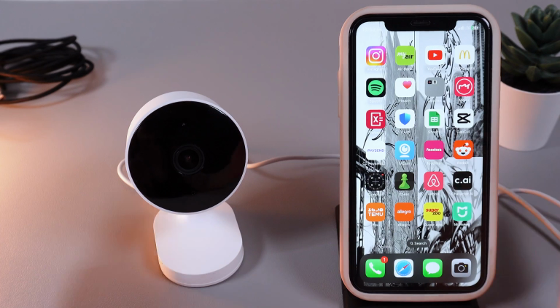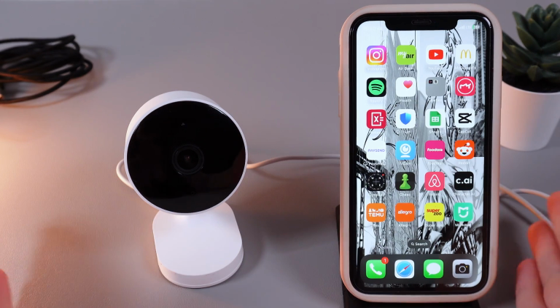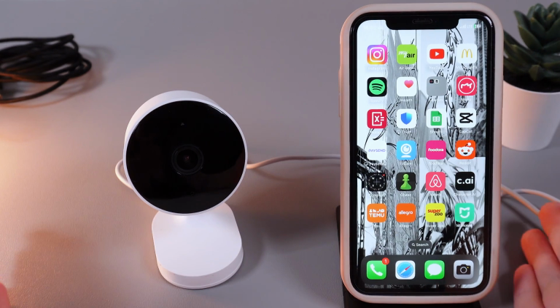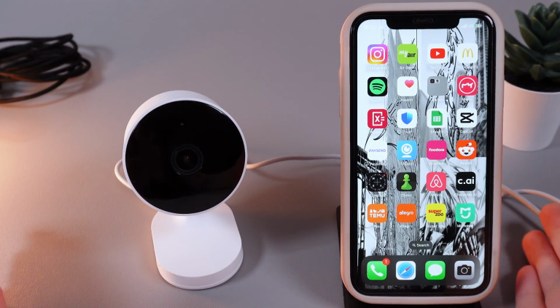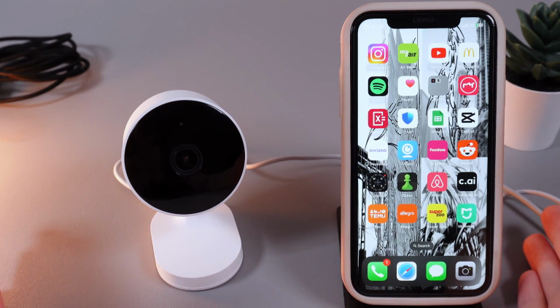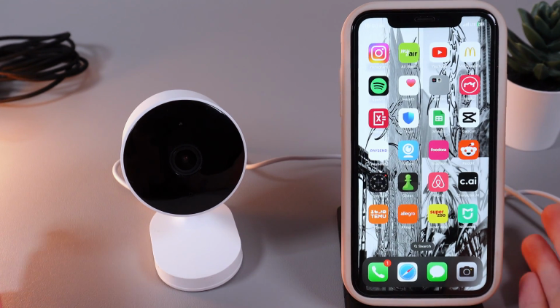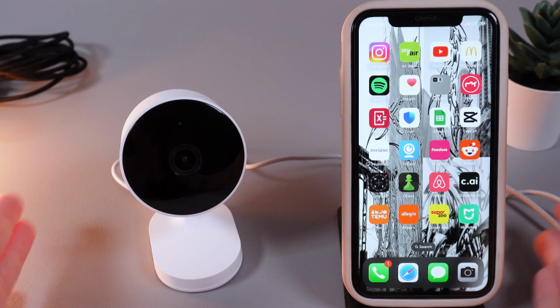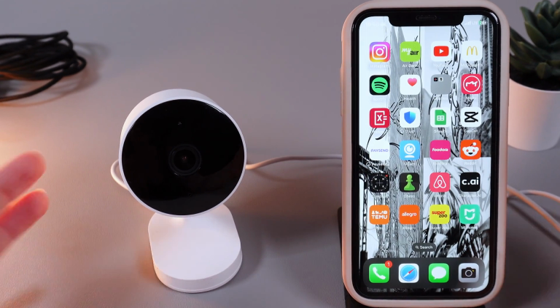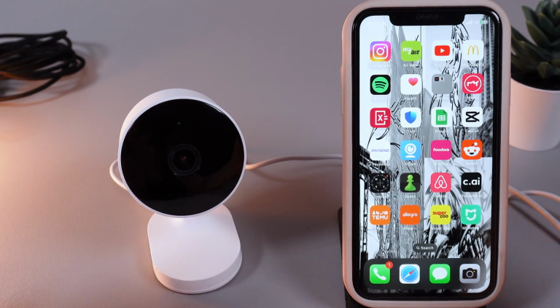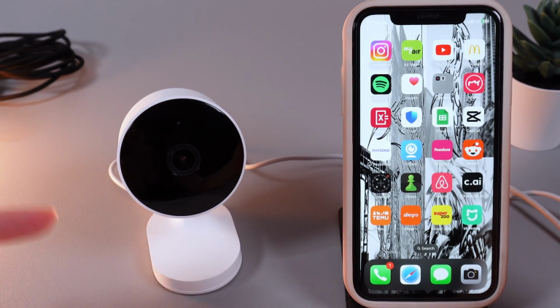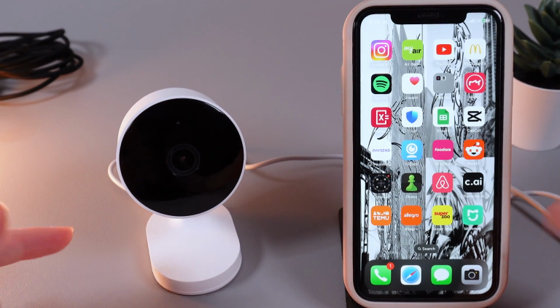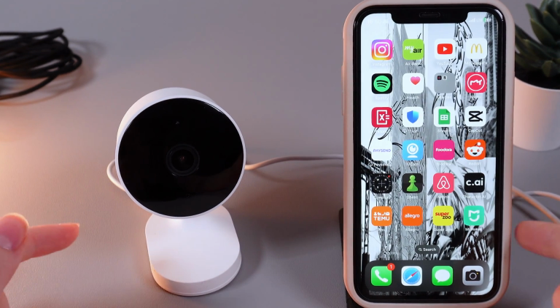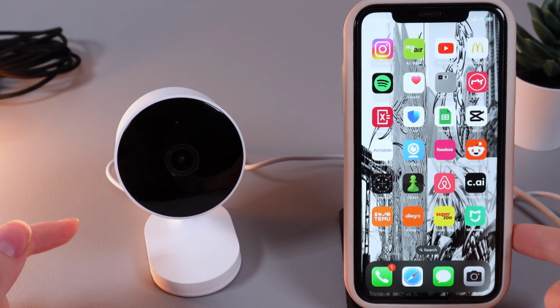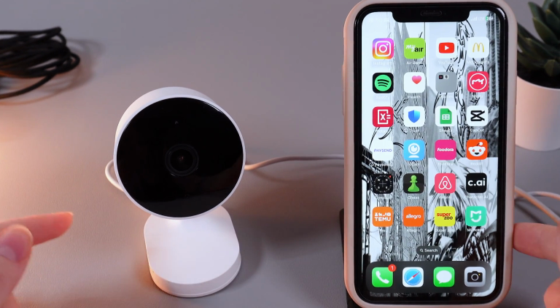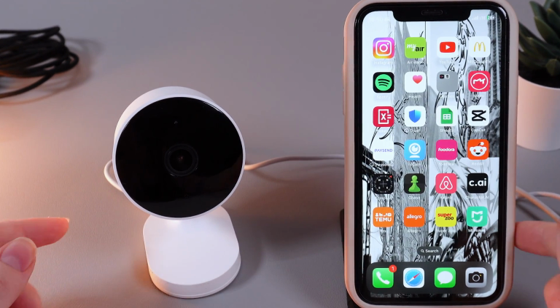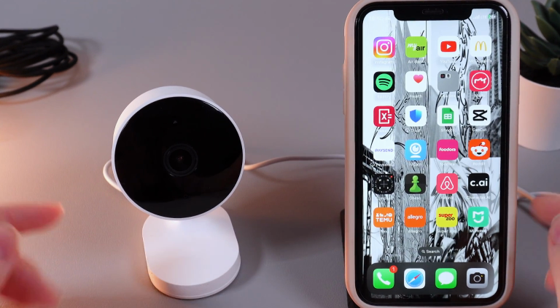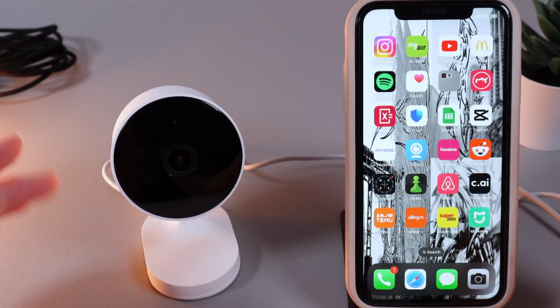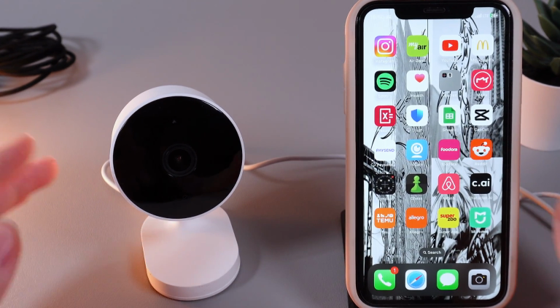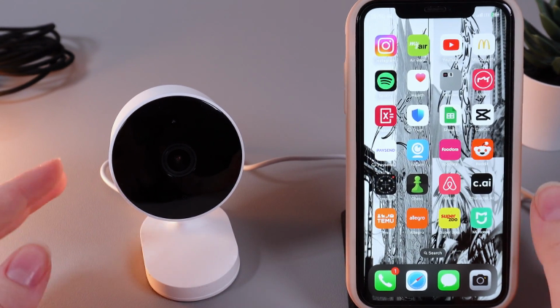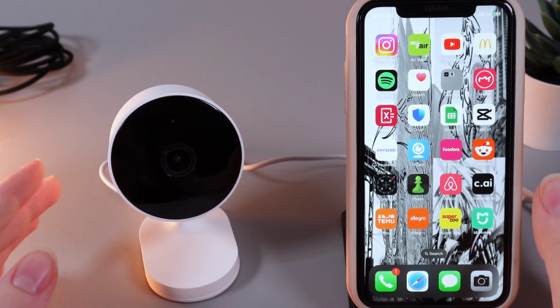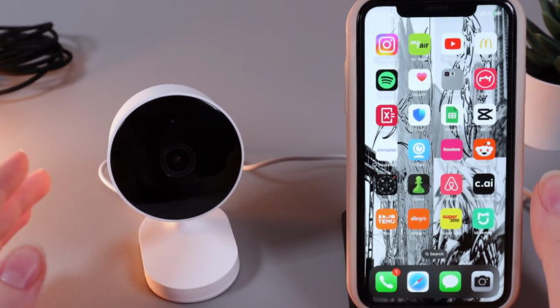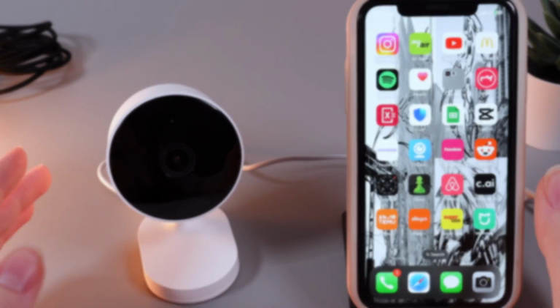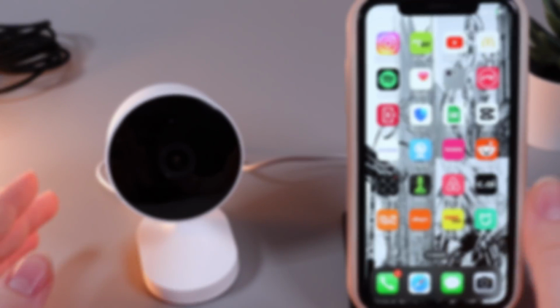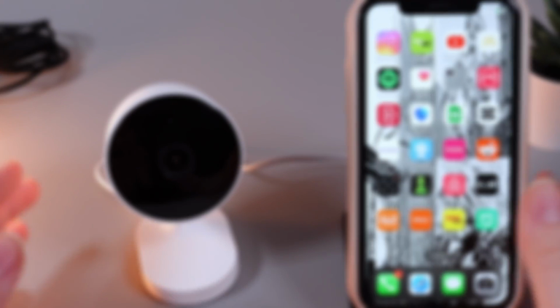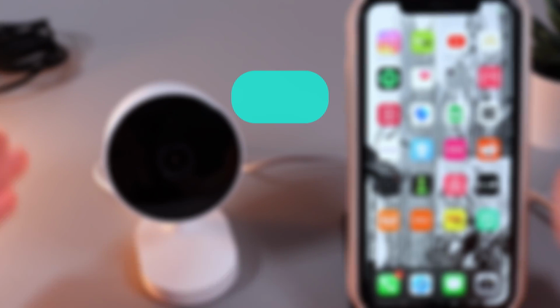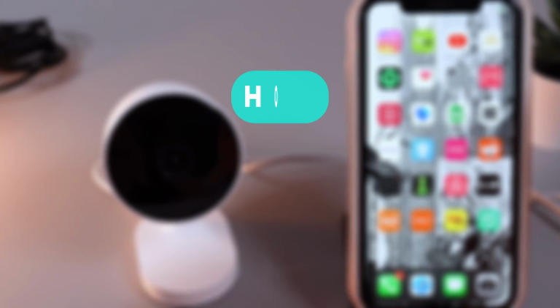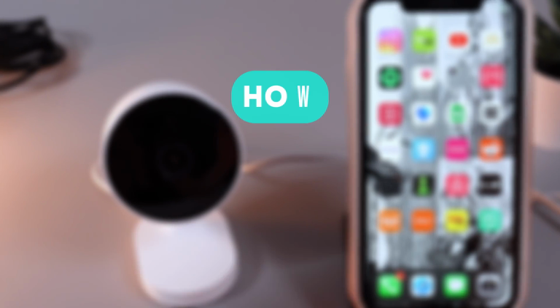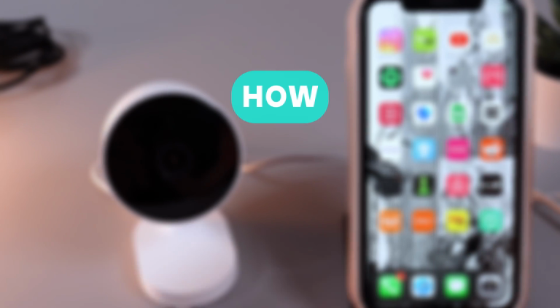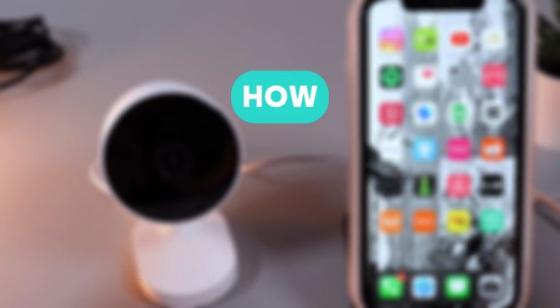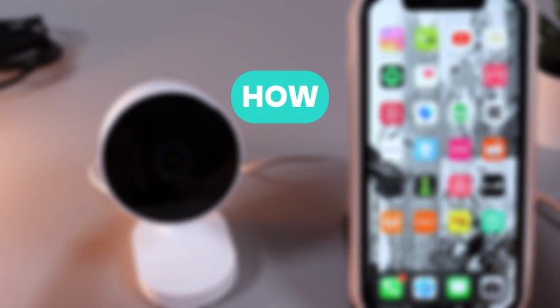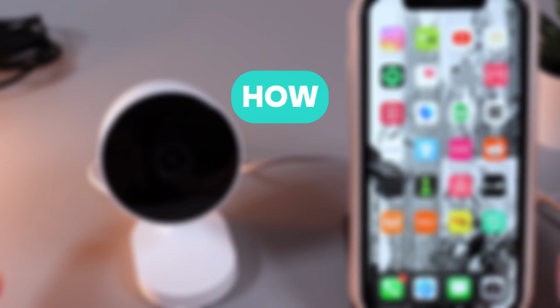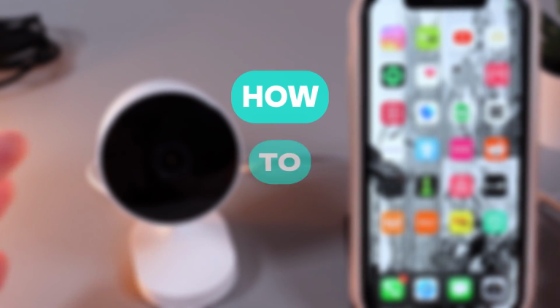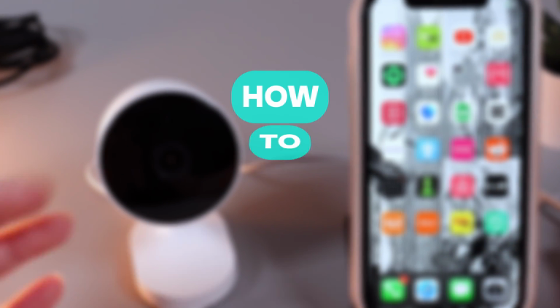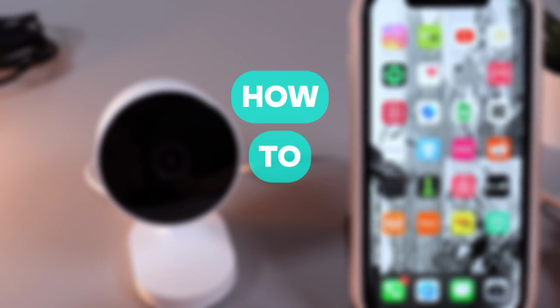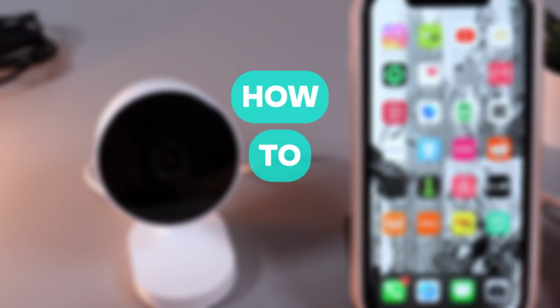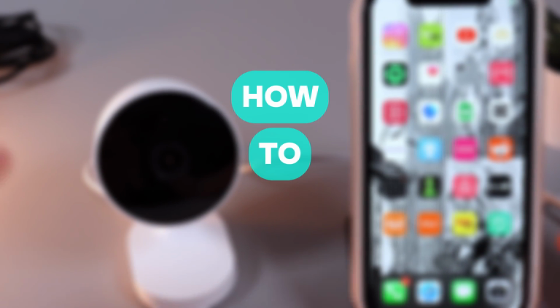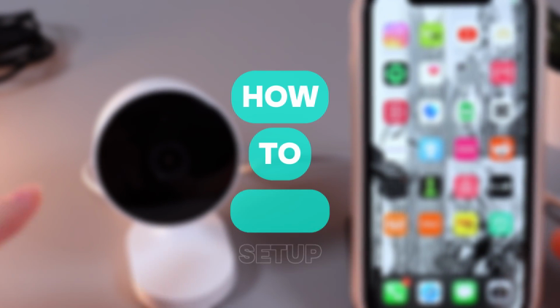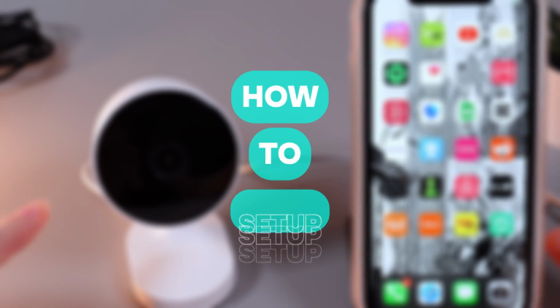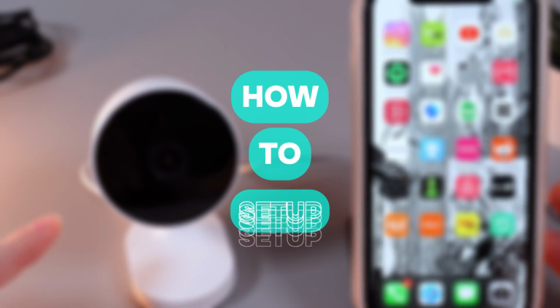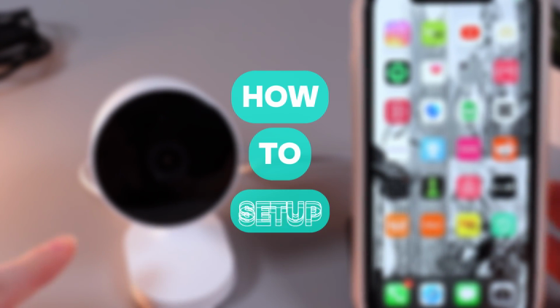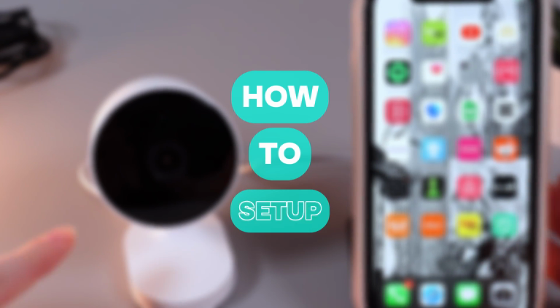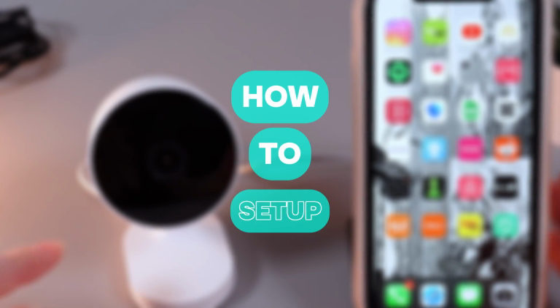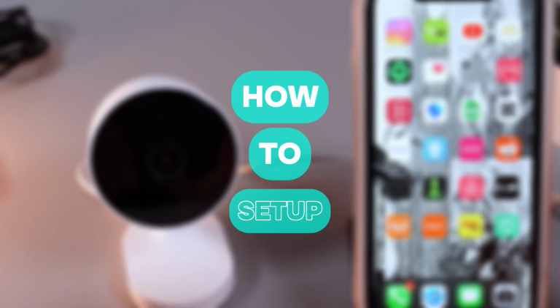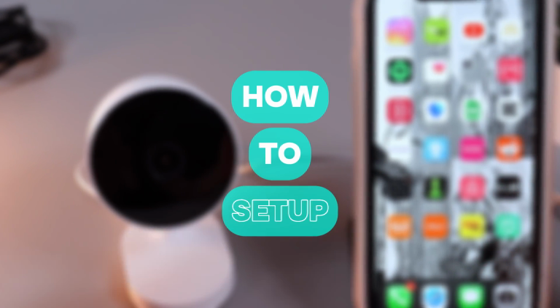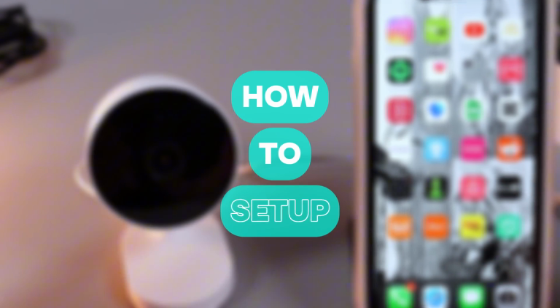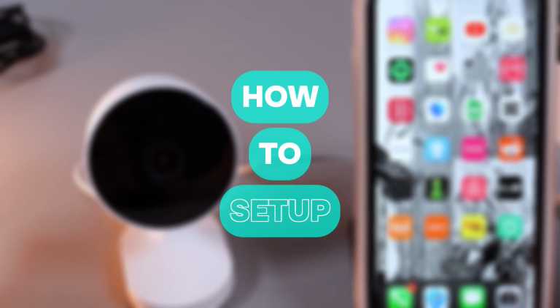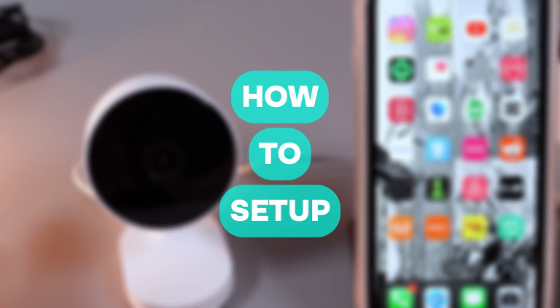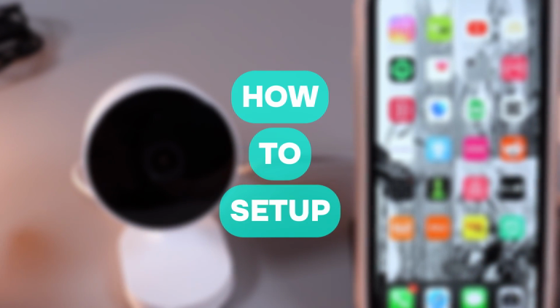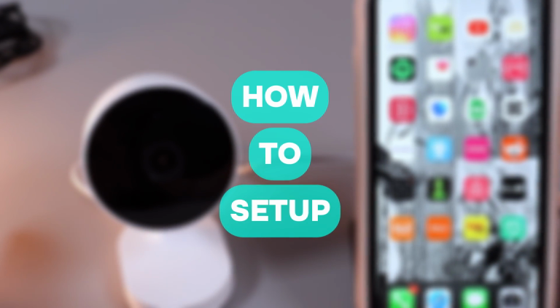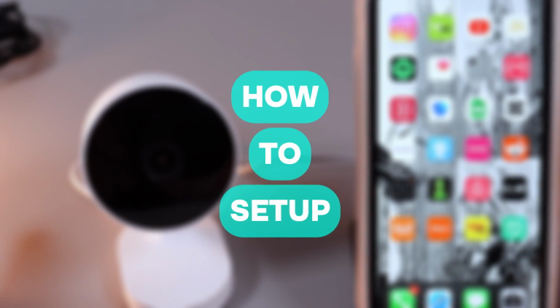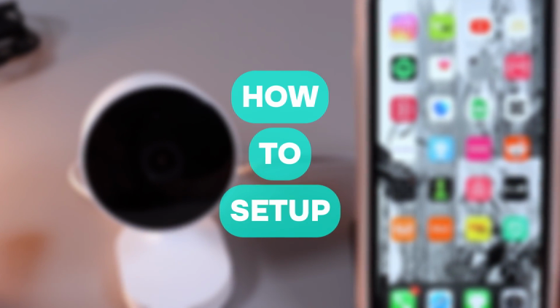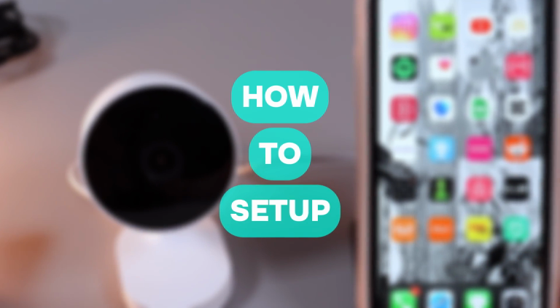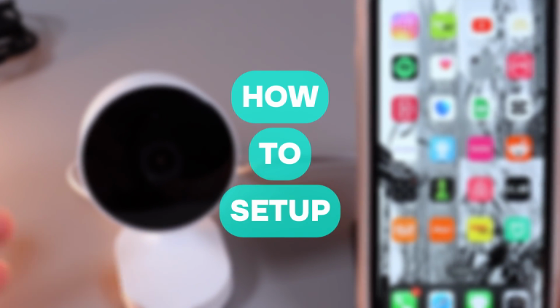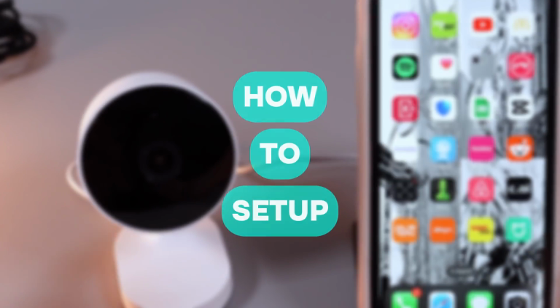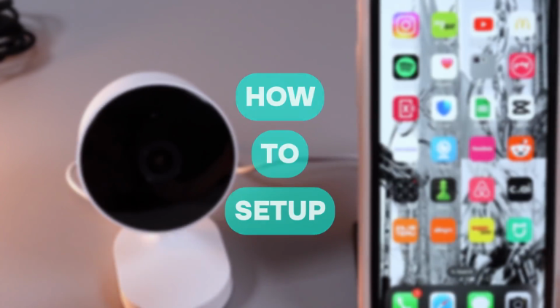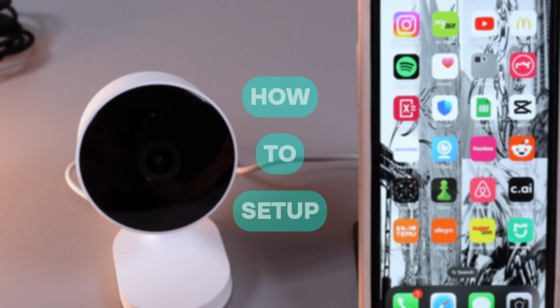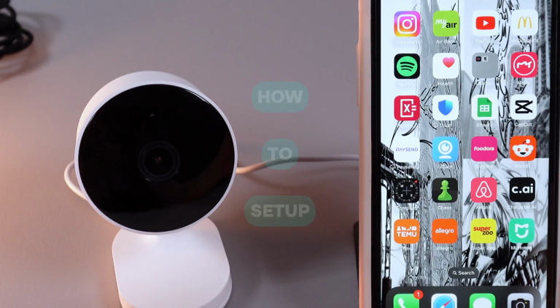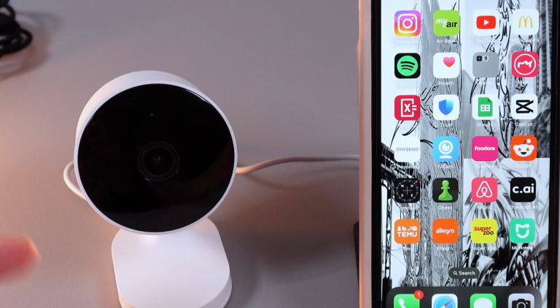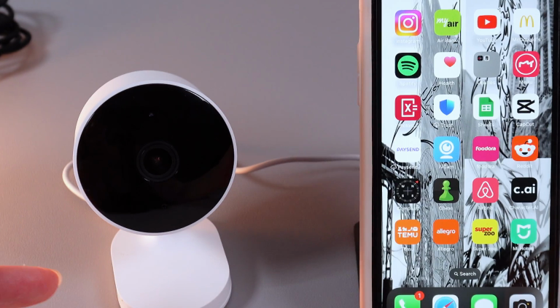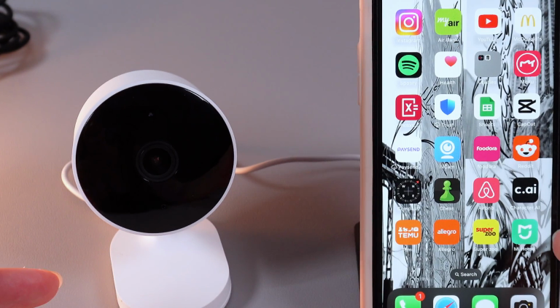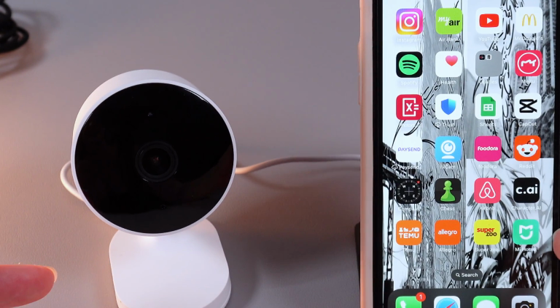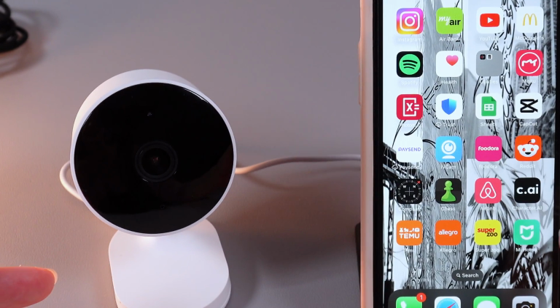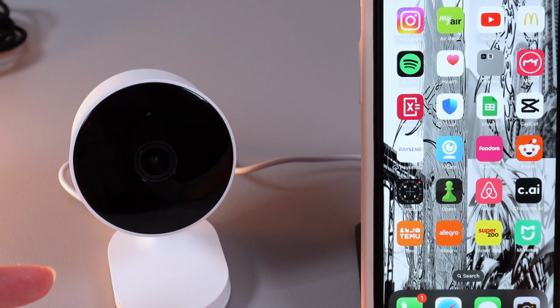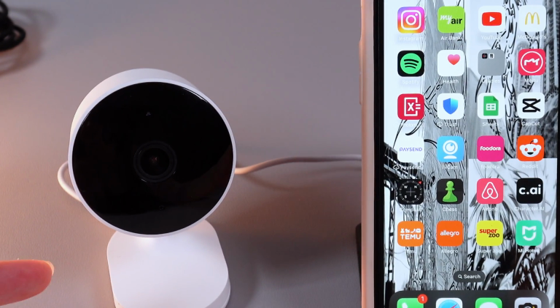Hi there! In today's video I'll show you how to set up your camera Xiaomi AW200. Let's get started.